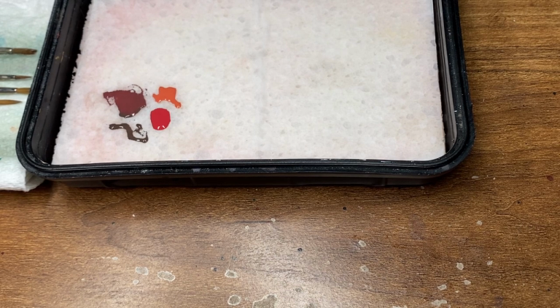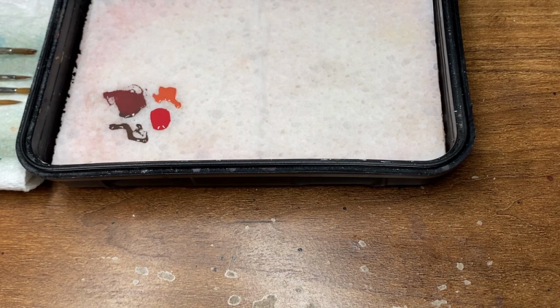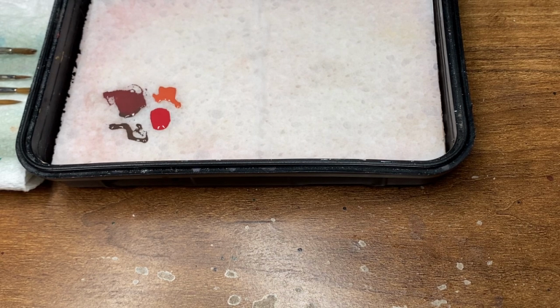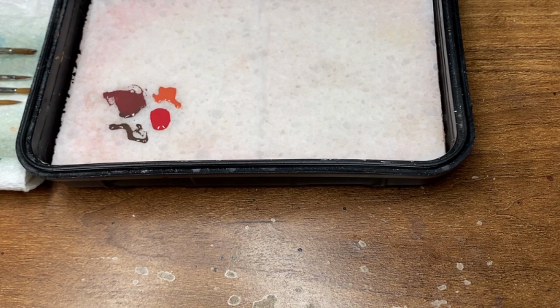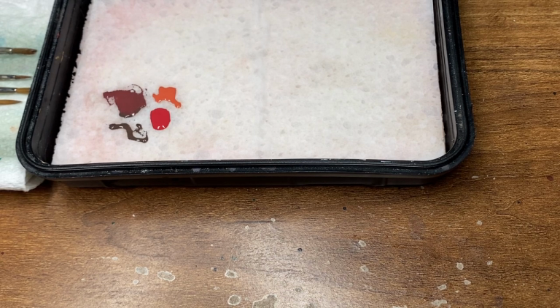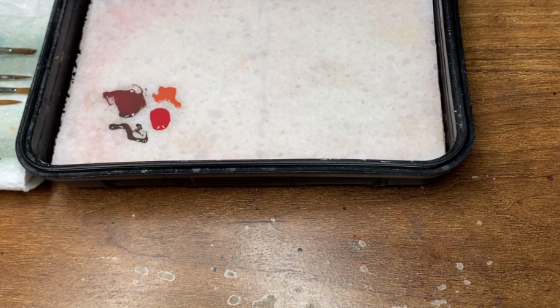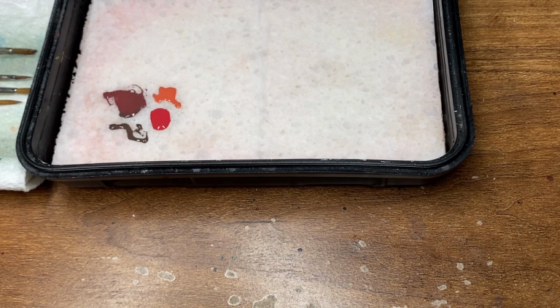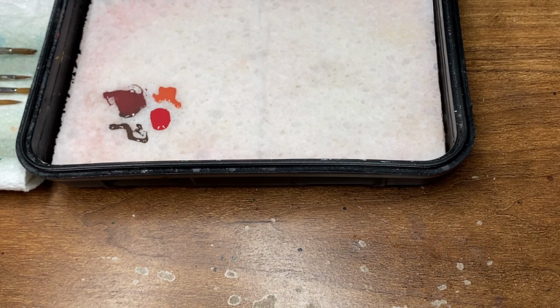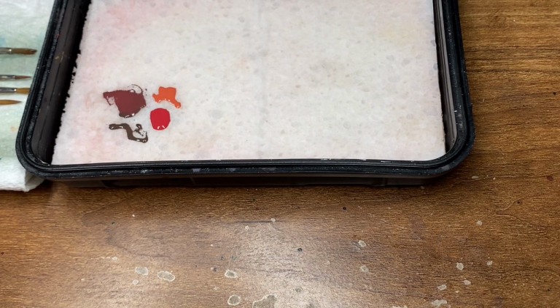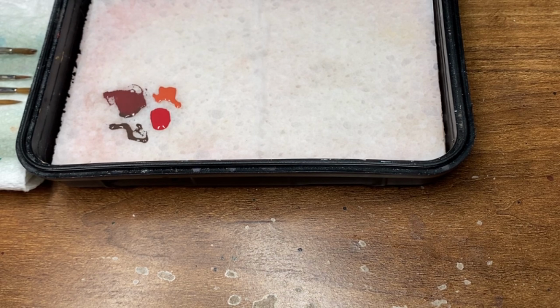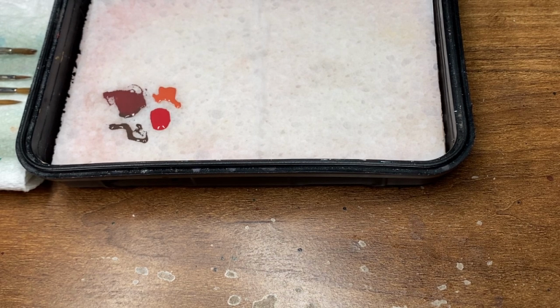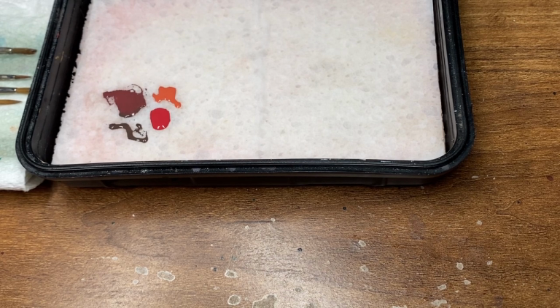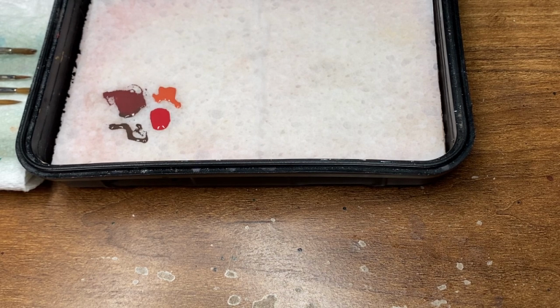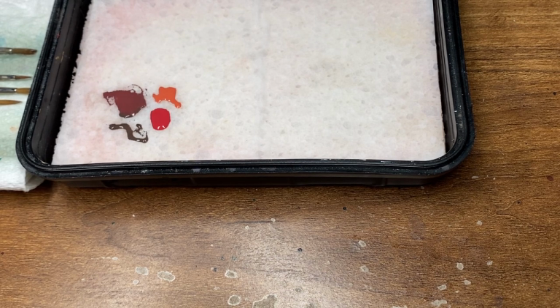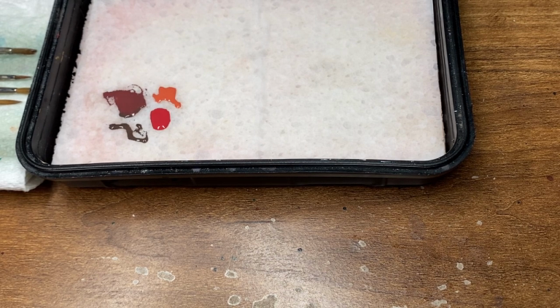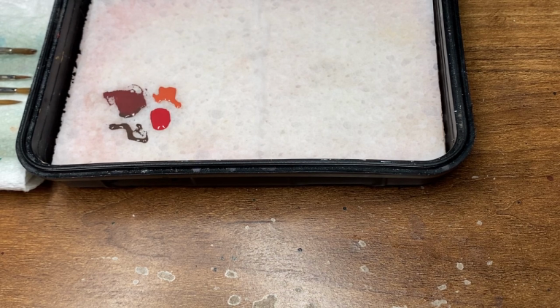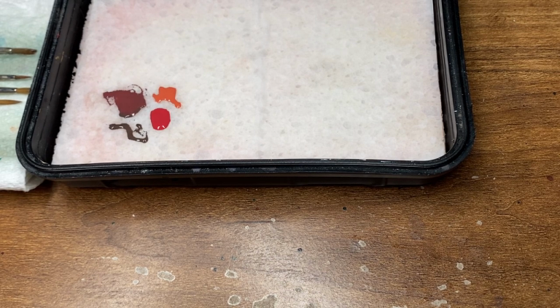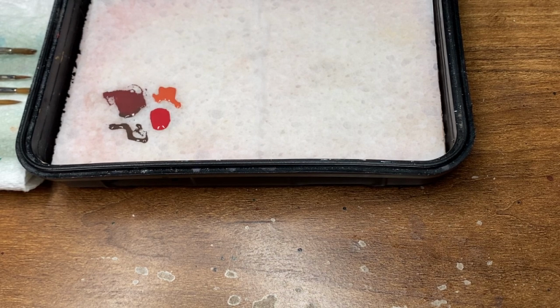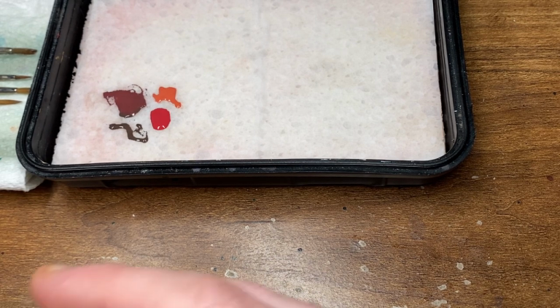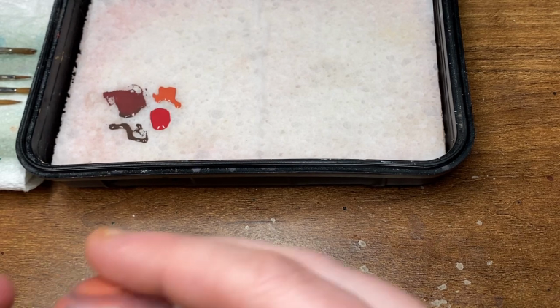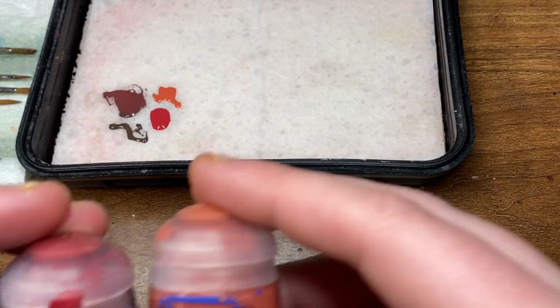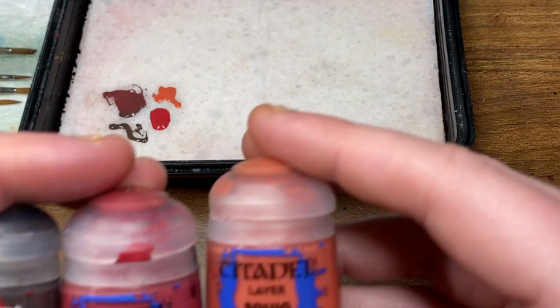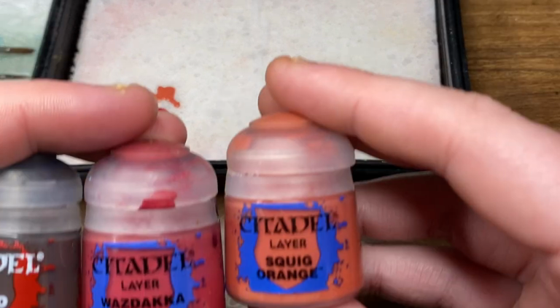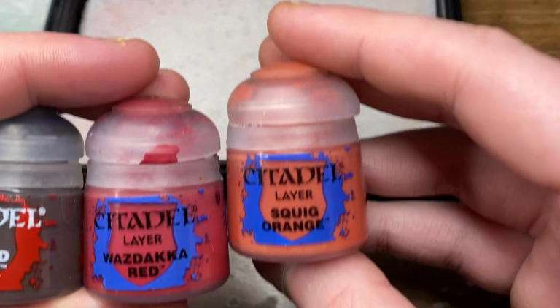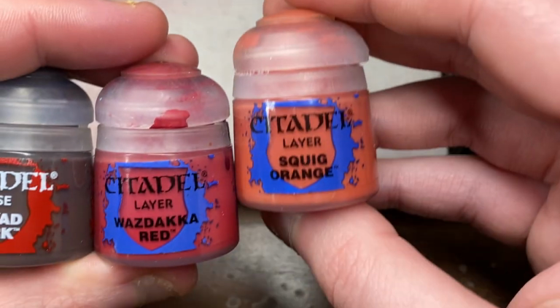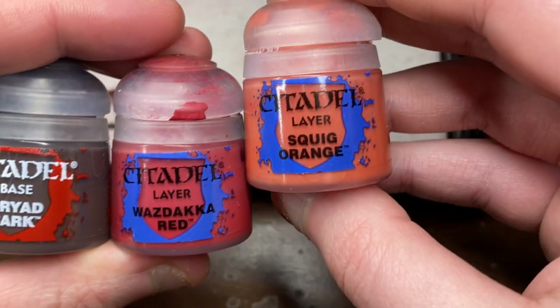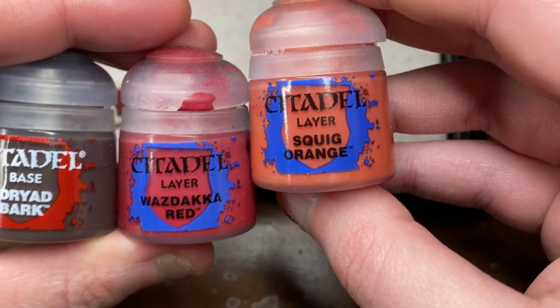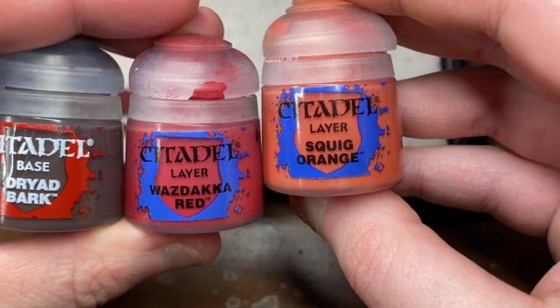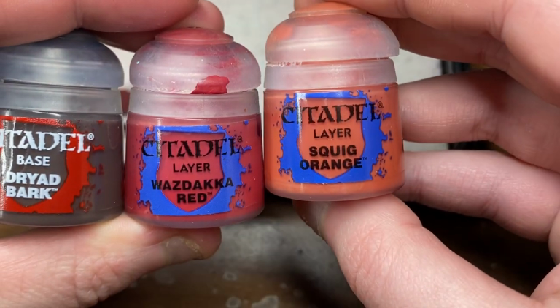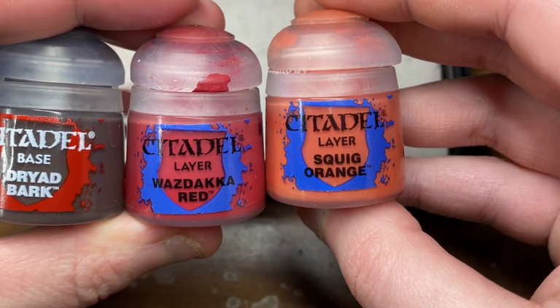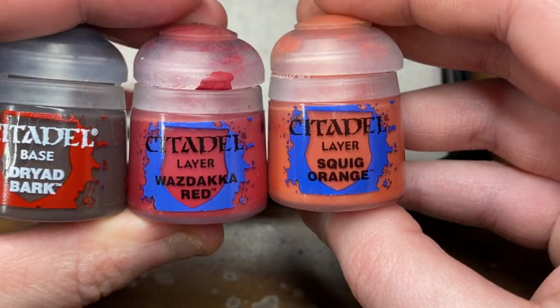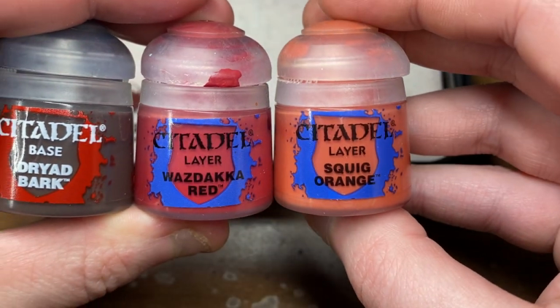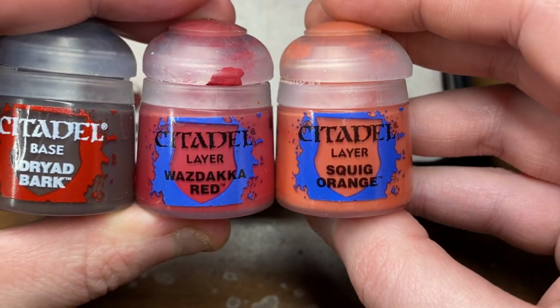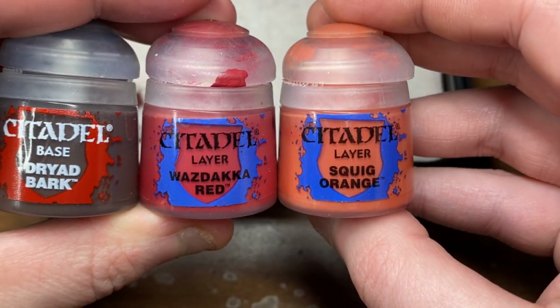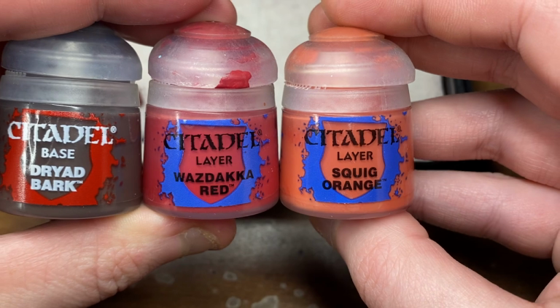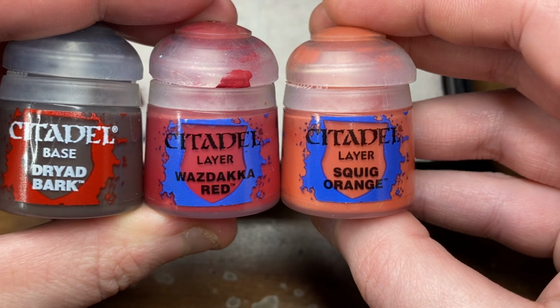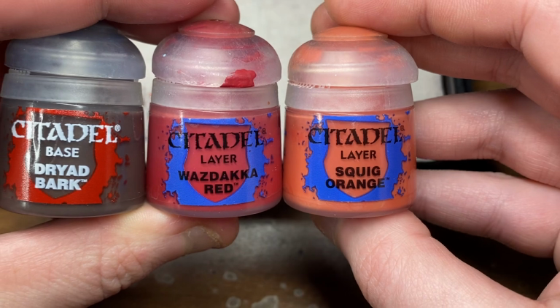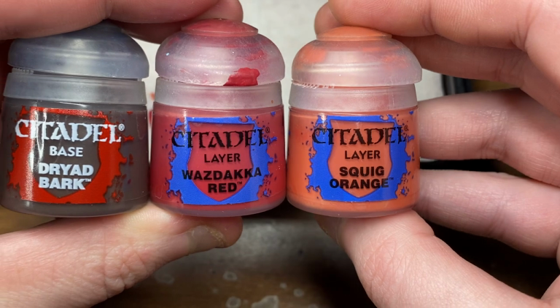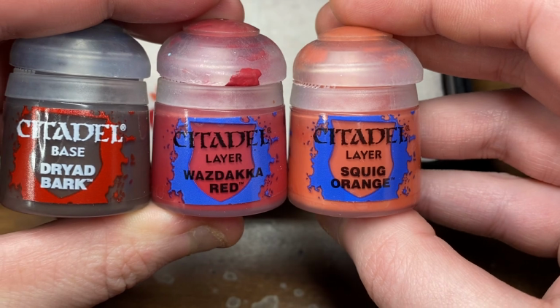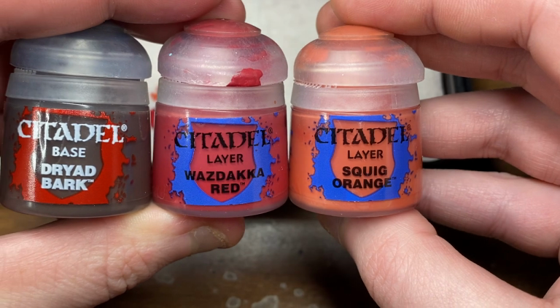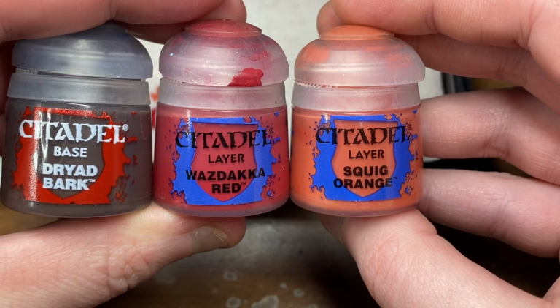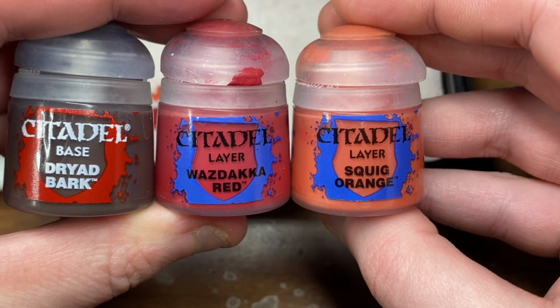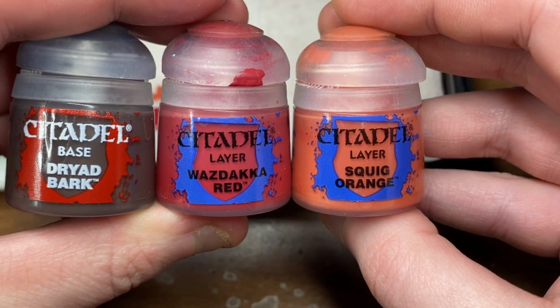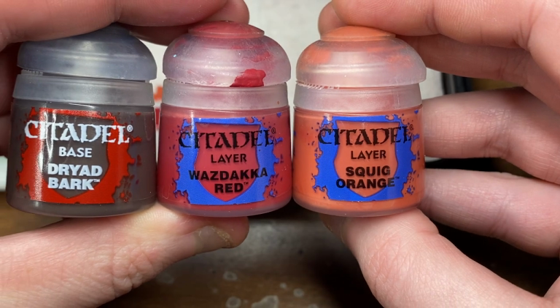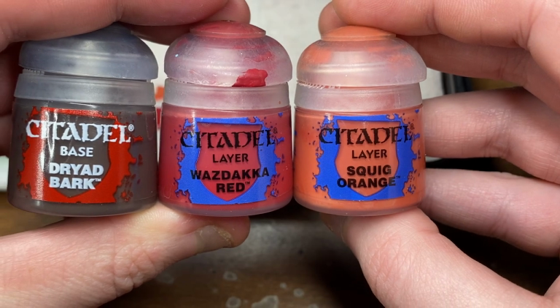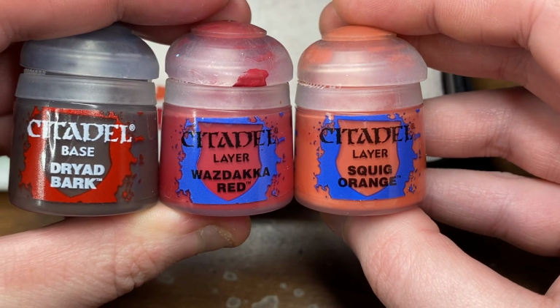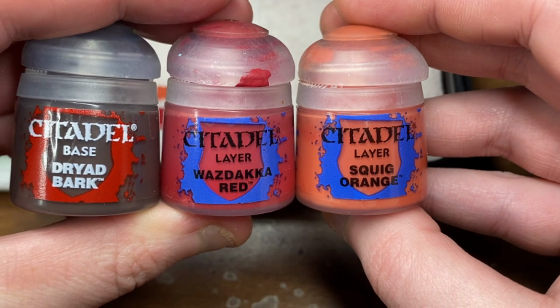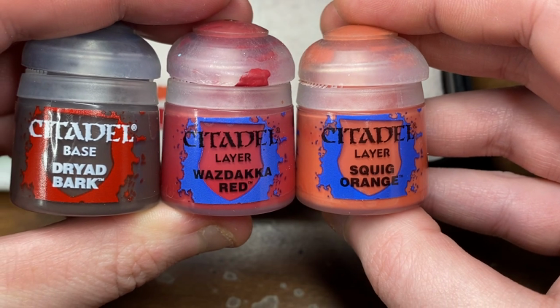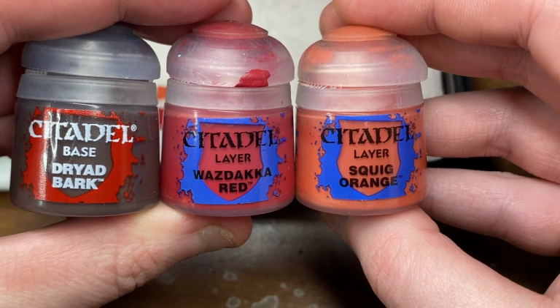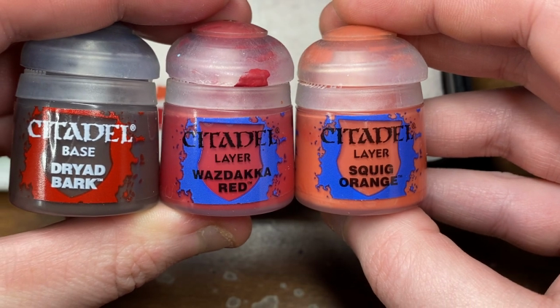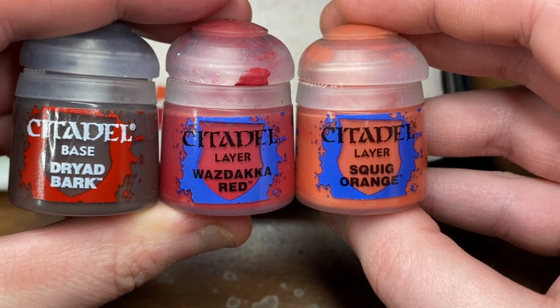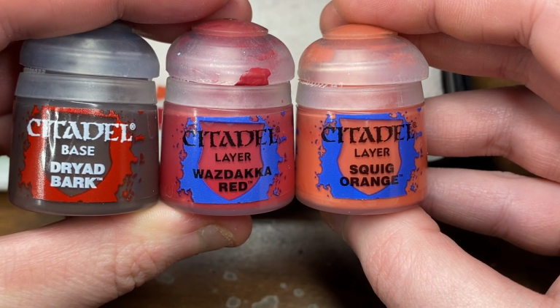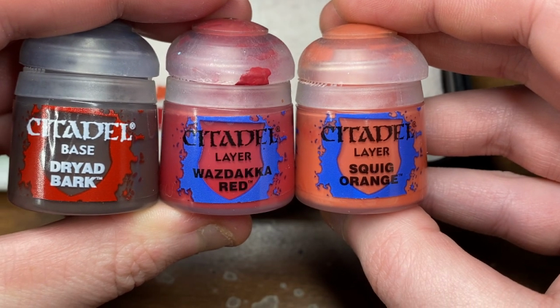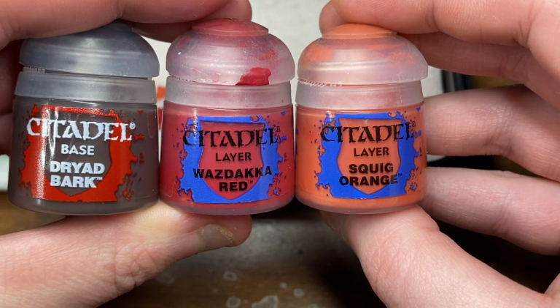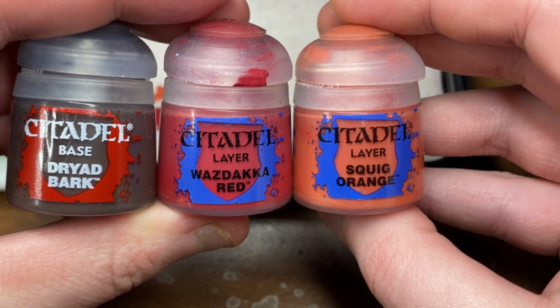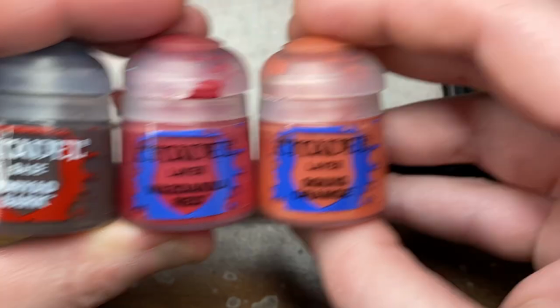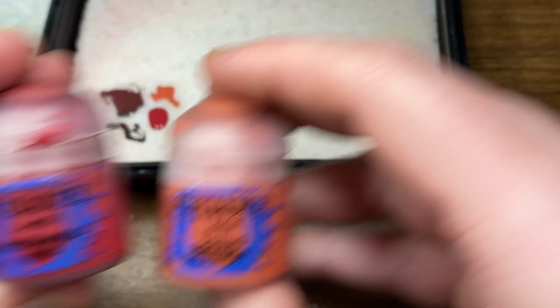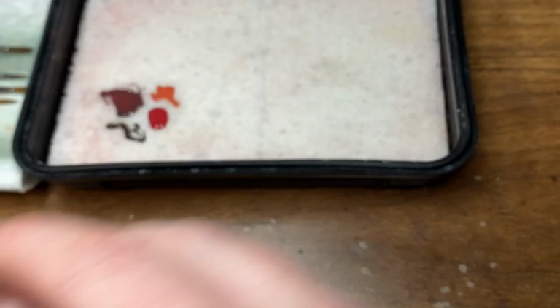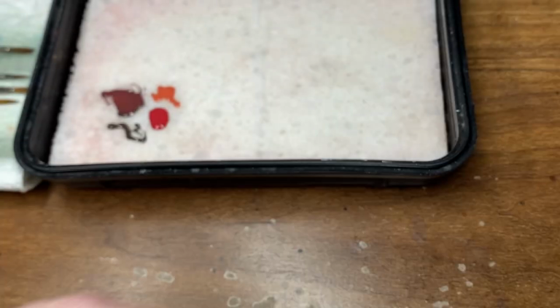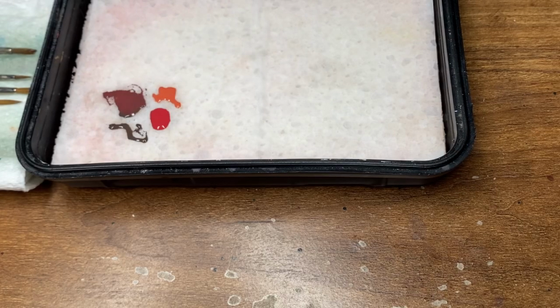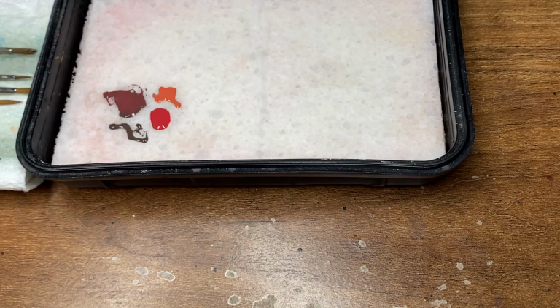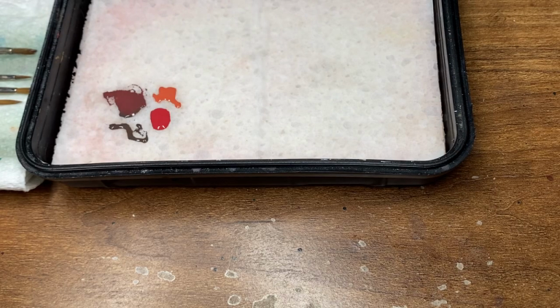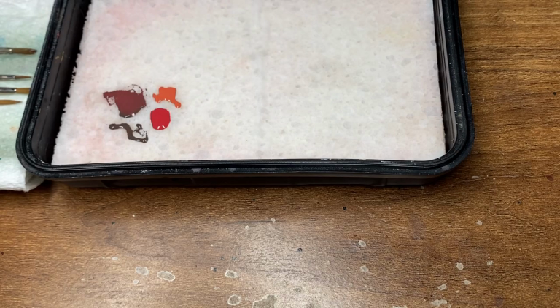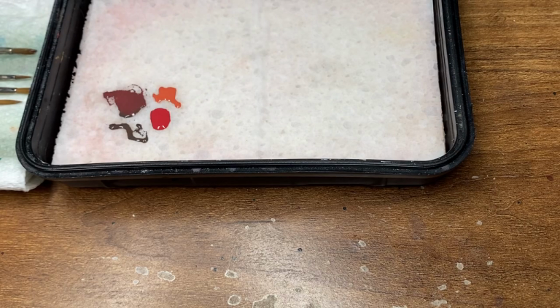The three colors we're going to need today are Dryad Bark, Wise Deco Red, and Squeak Orange from the Citadel range.